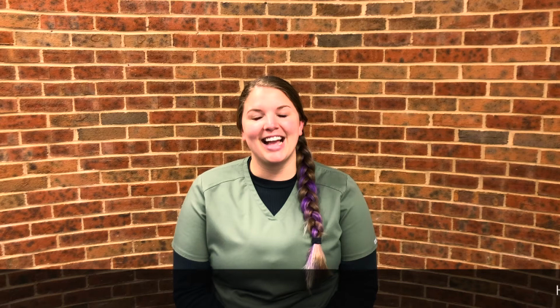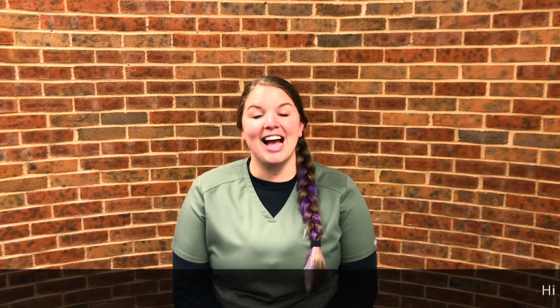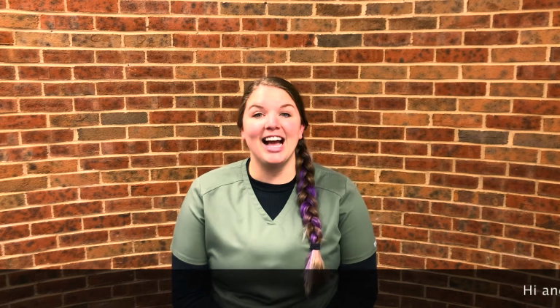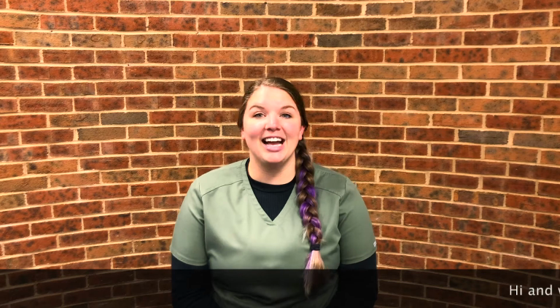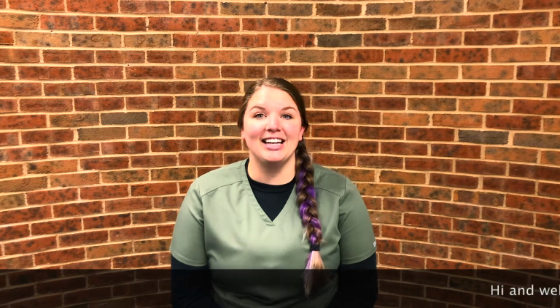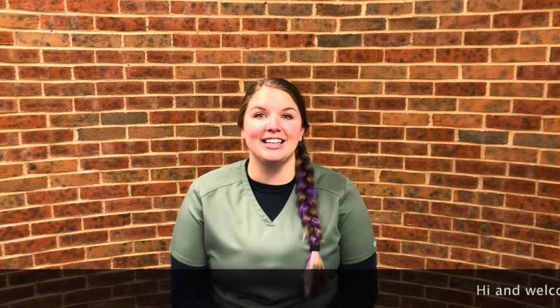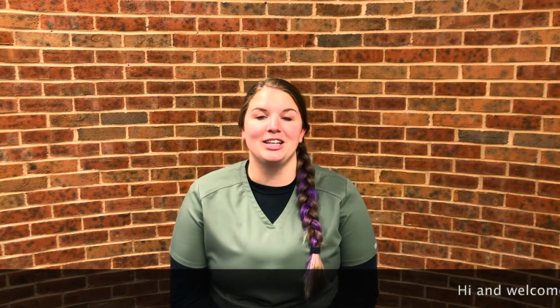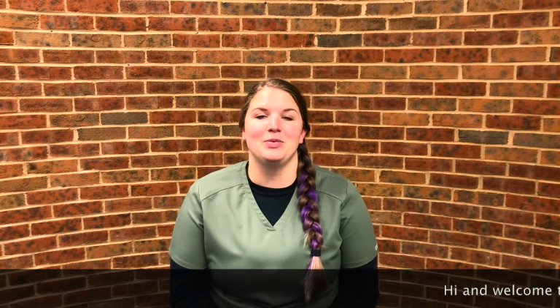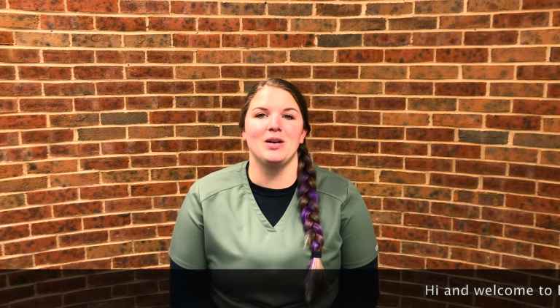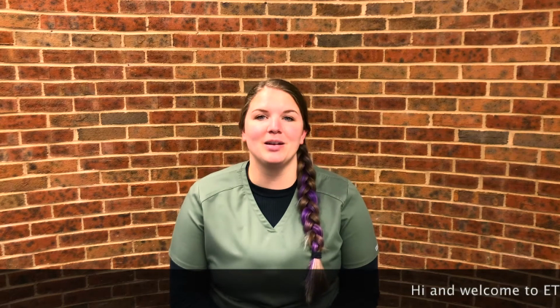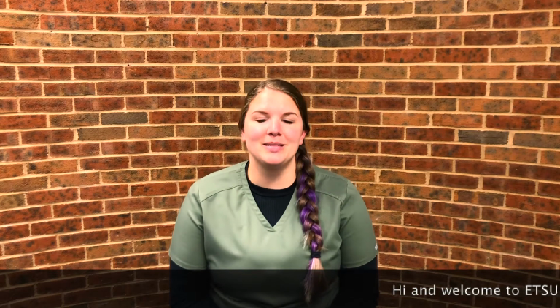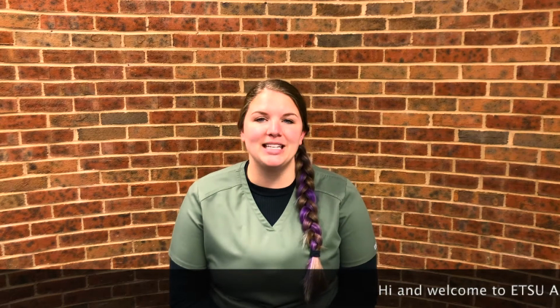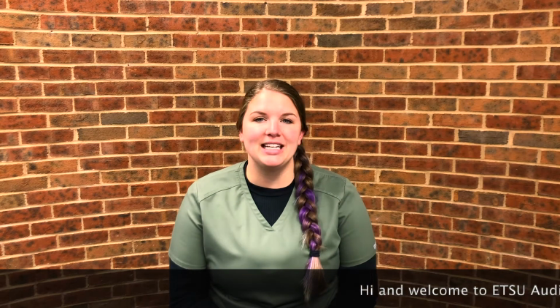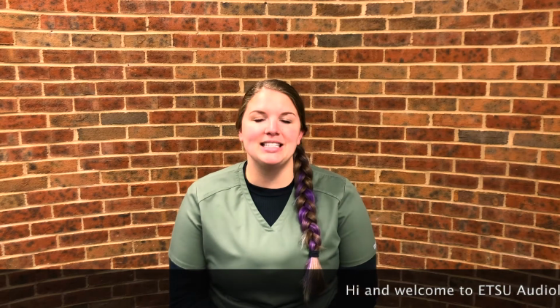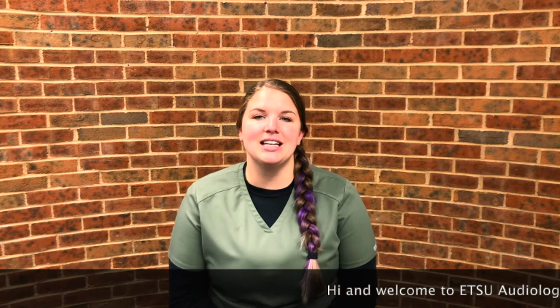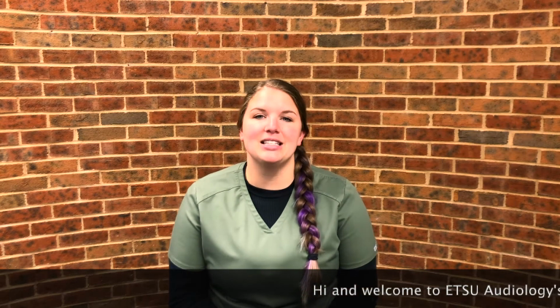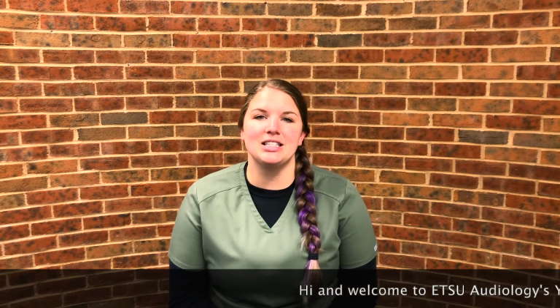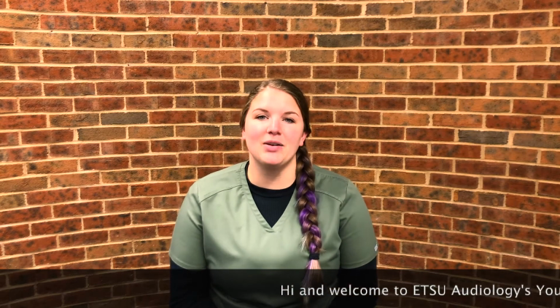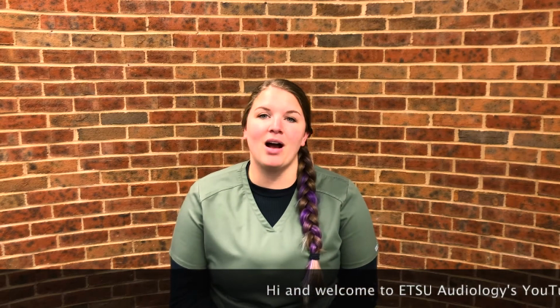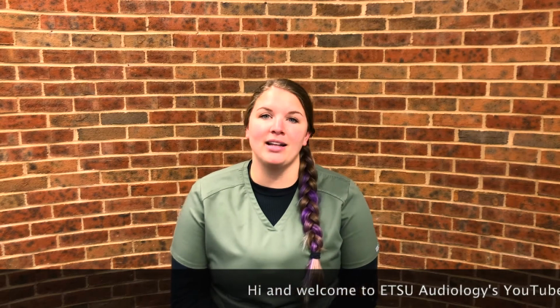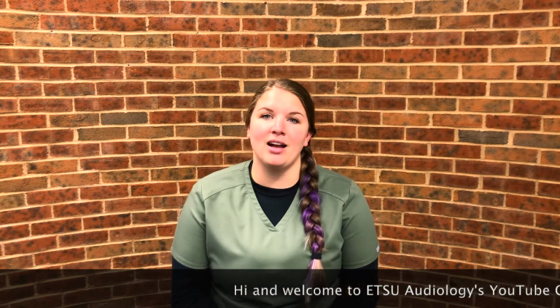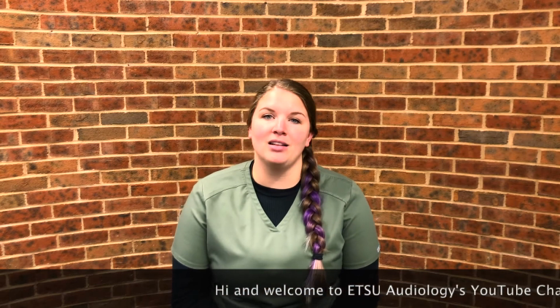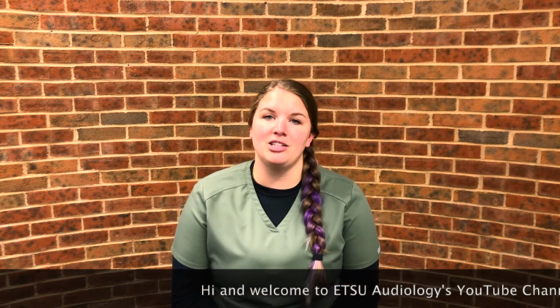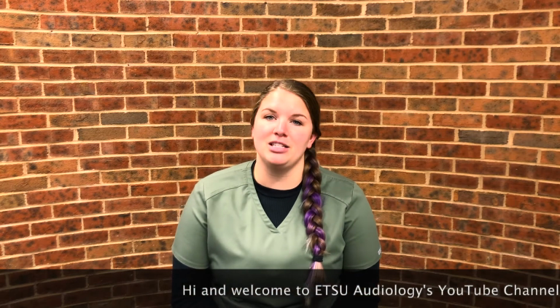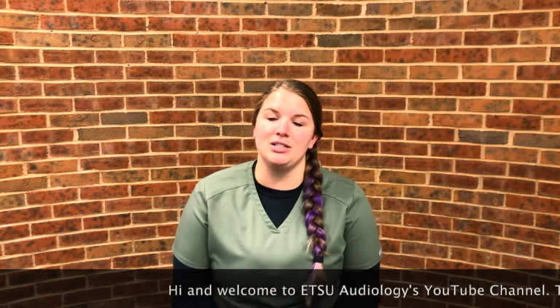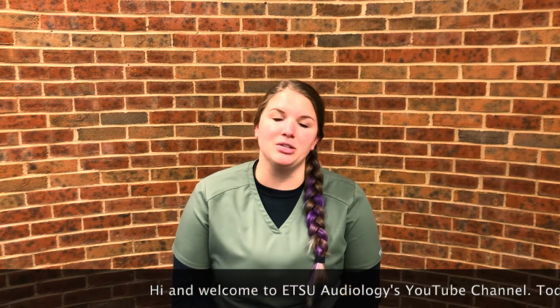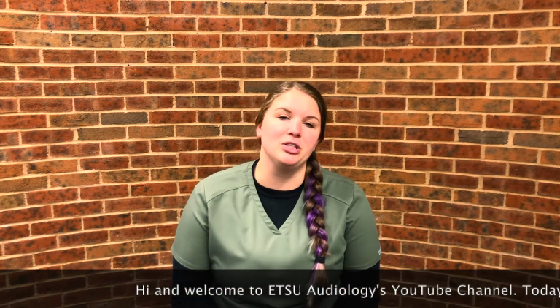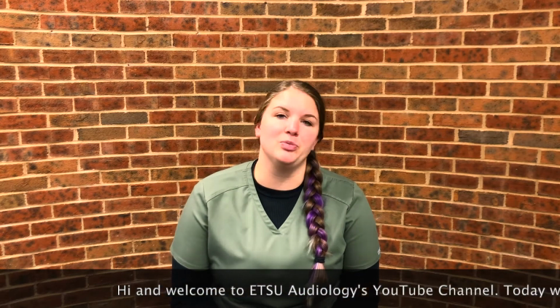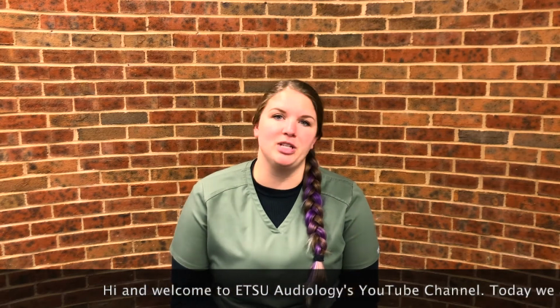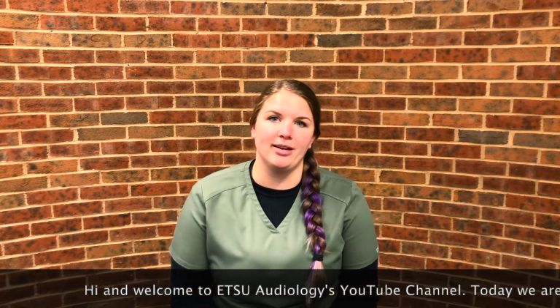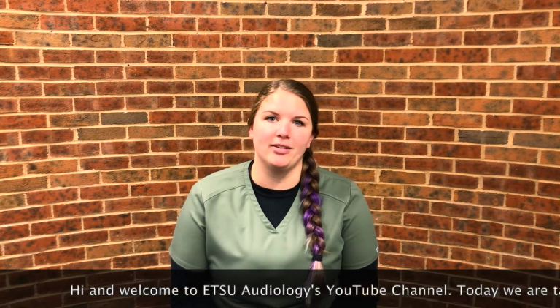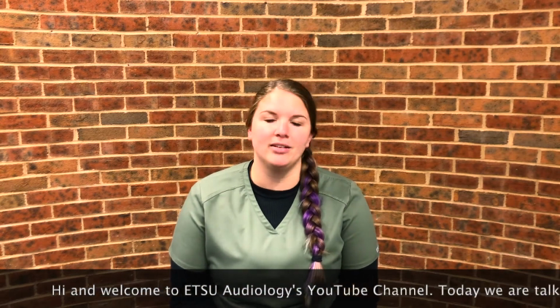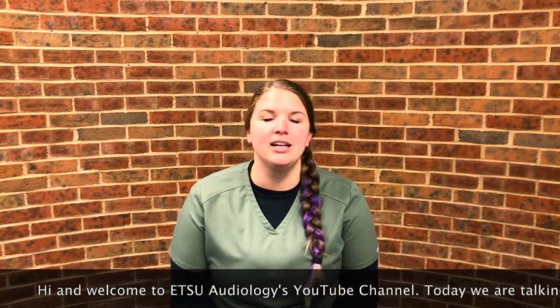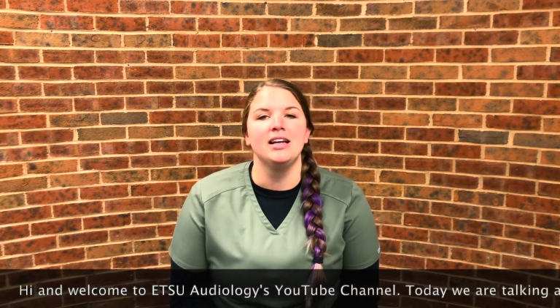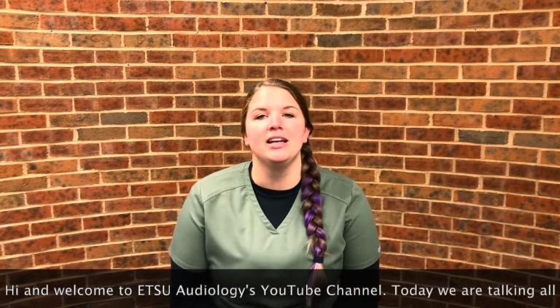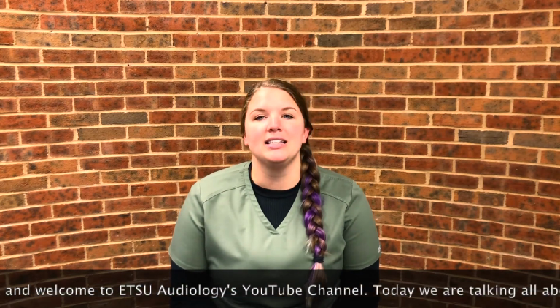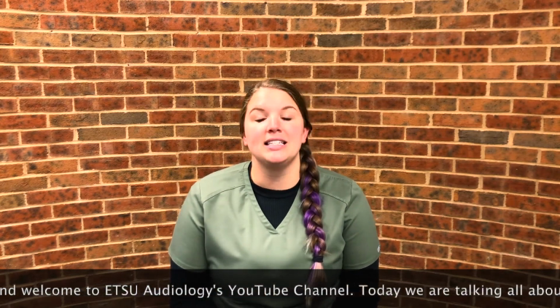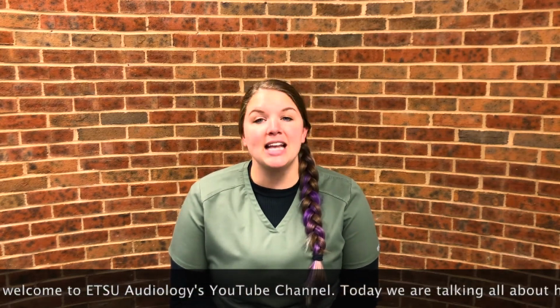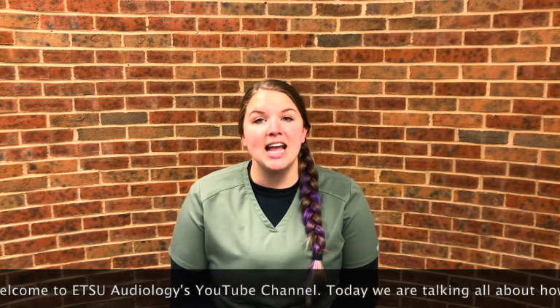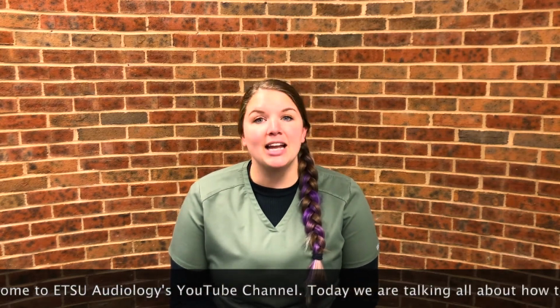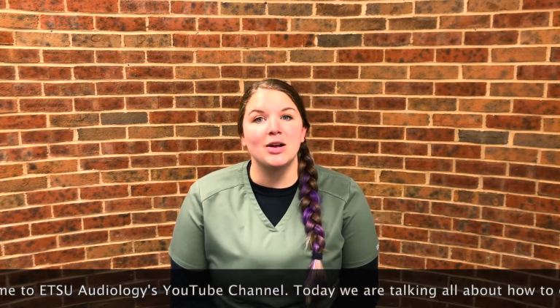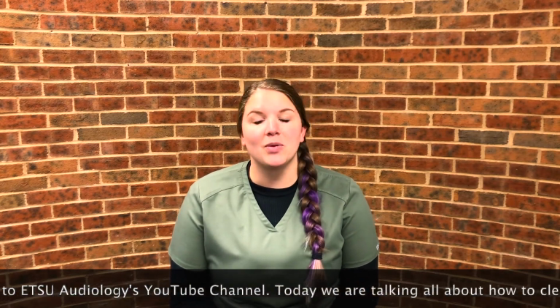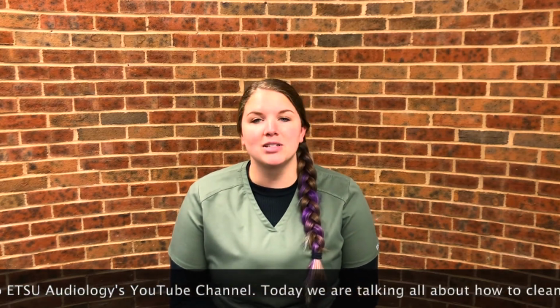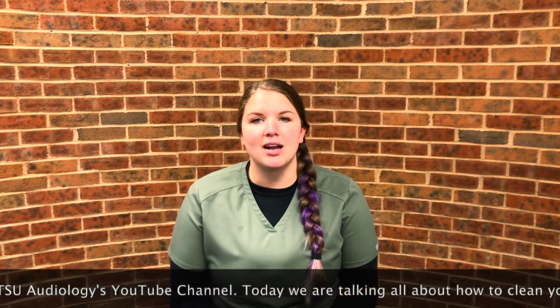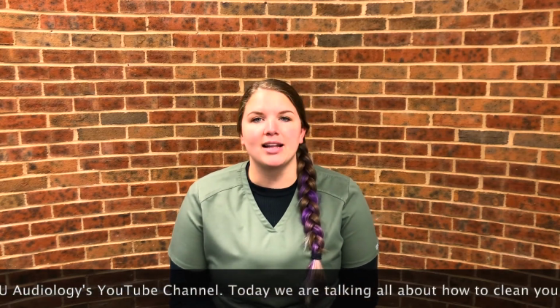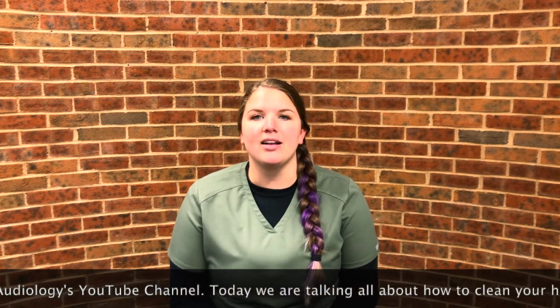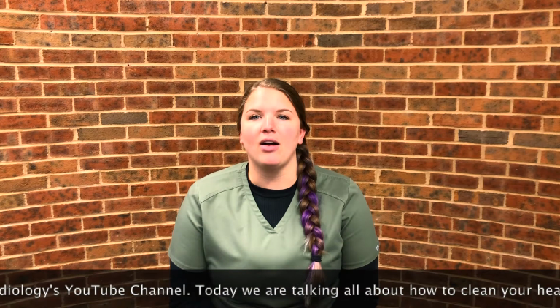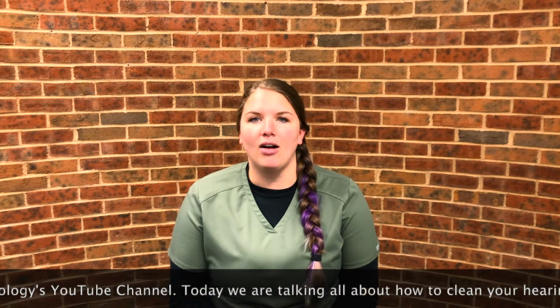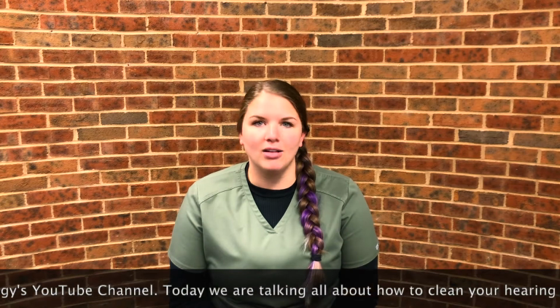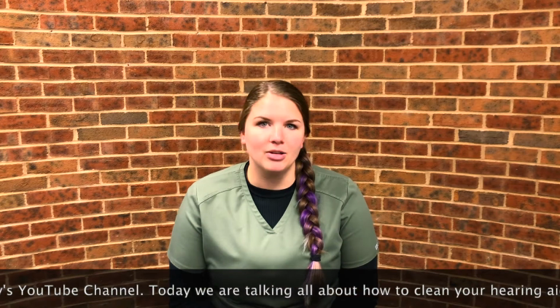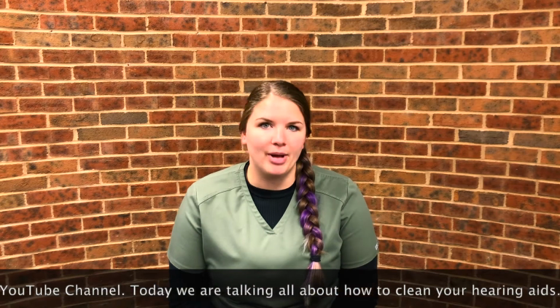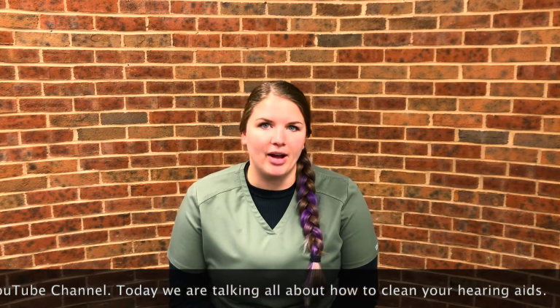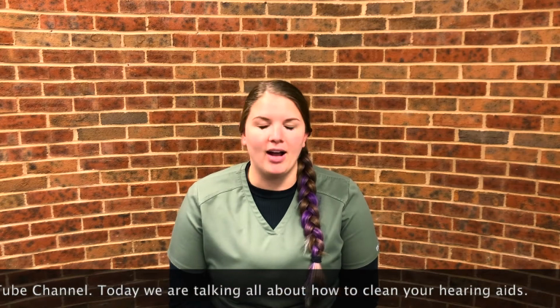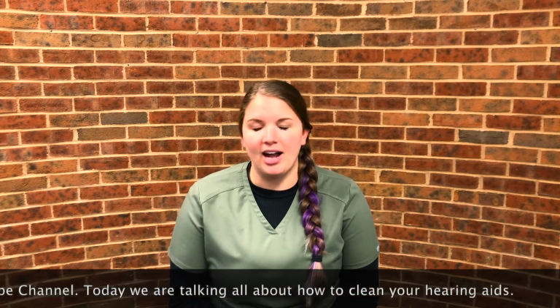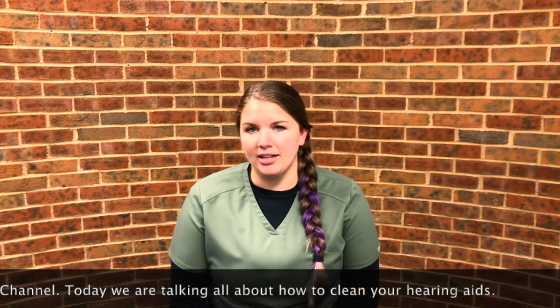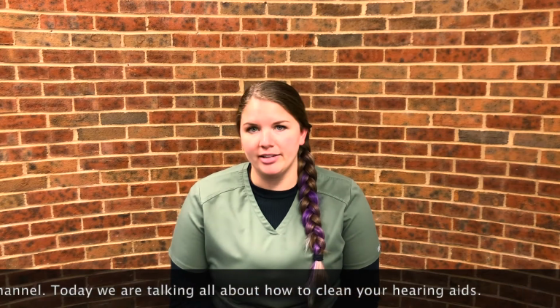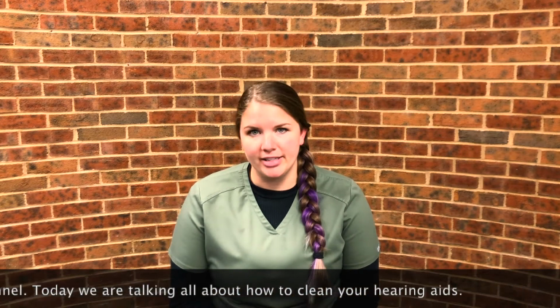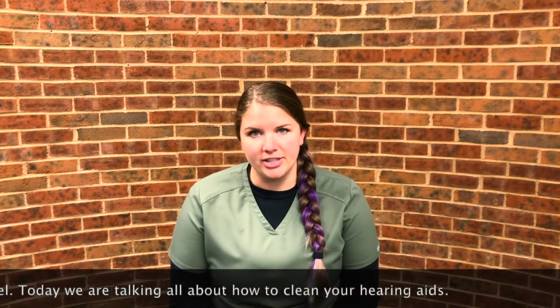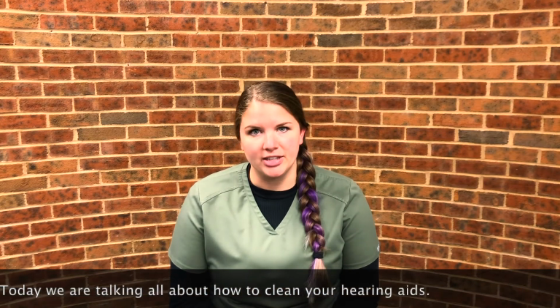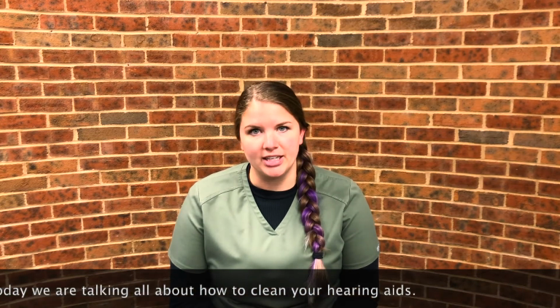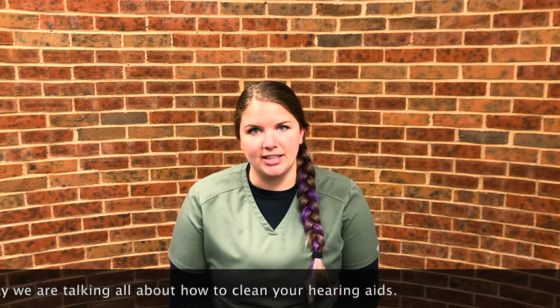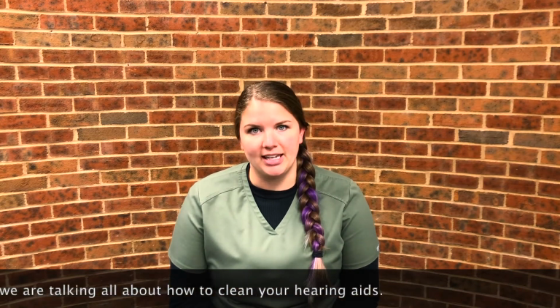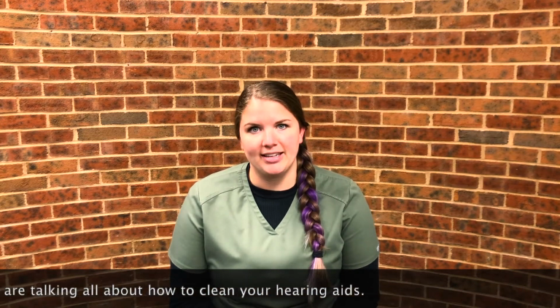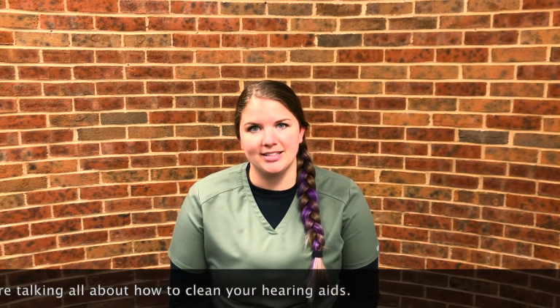Hi and welcome to ETSU Audiology's YouTube channel. Today we're talking all about how to clean your hearing aids.